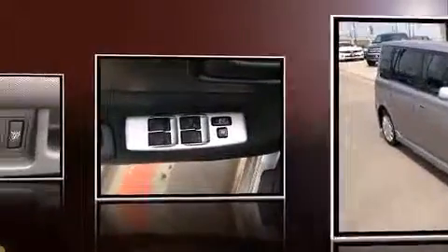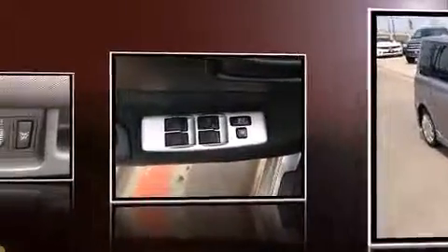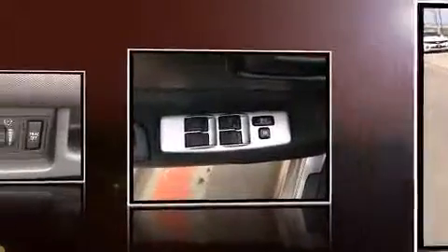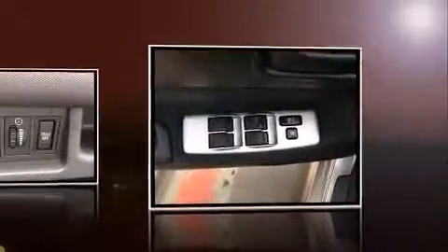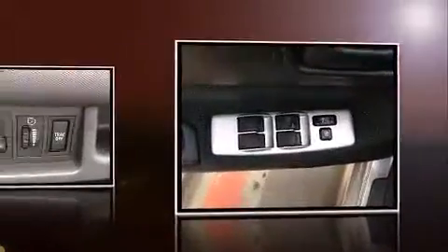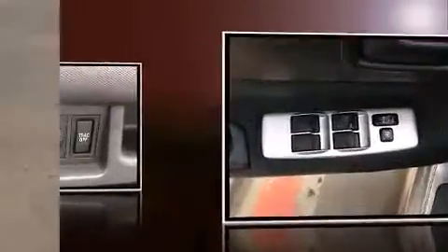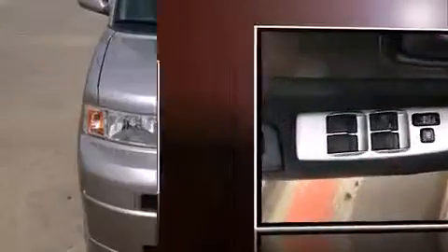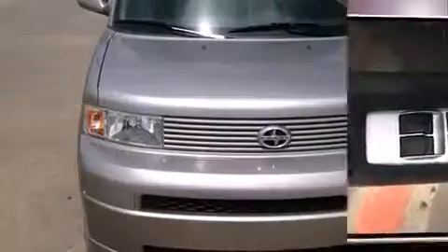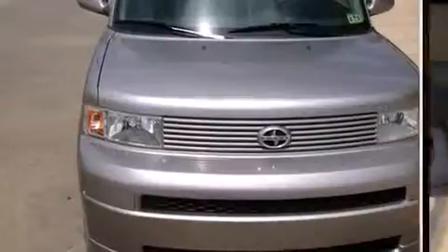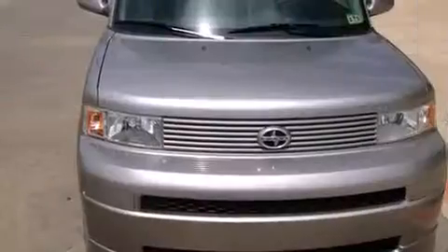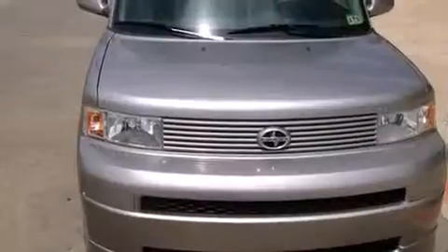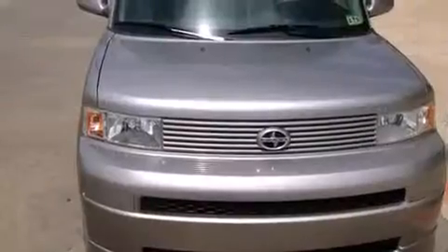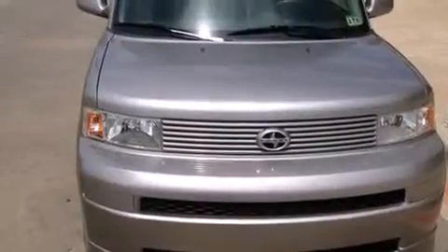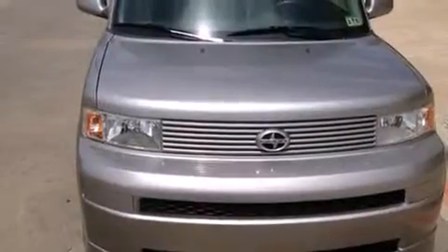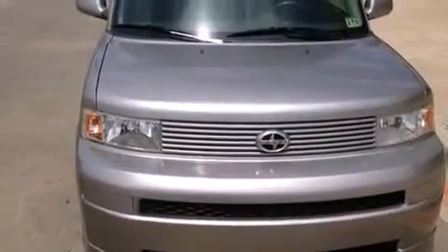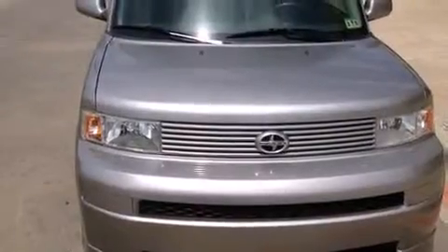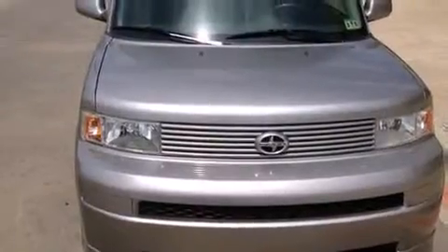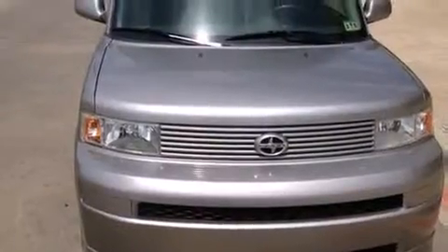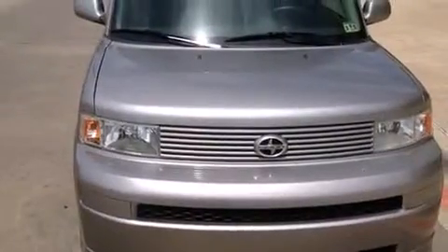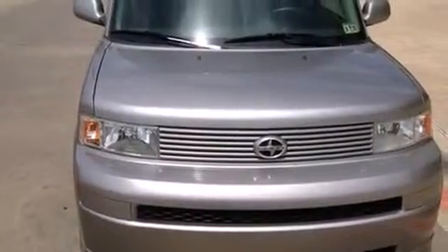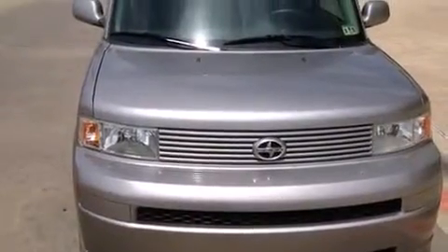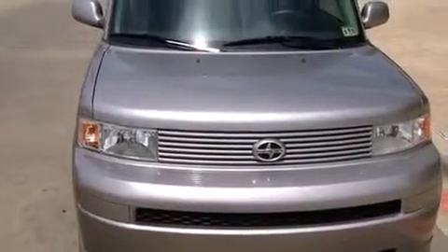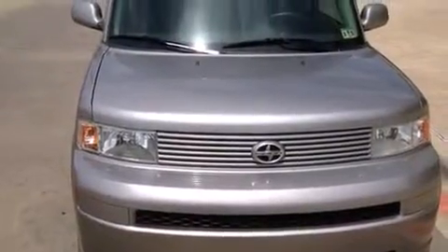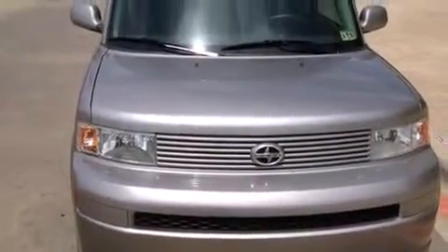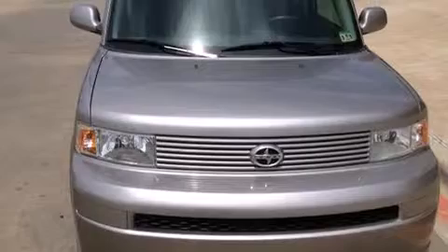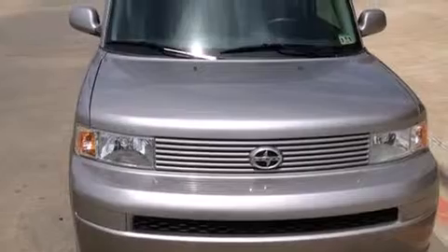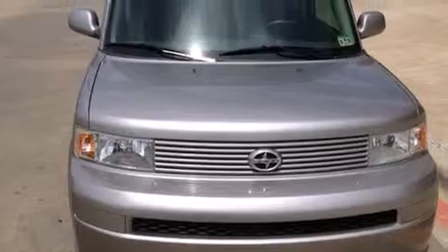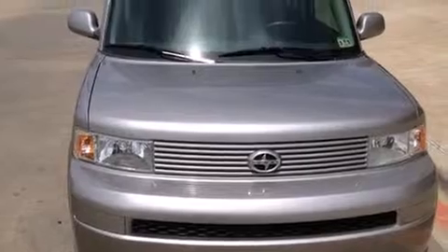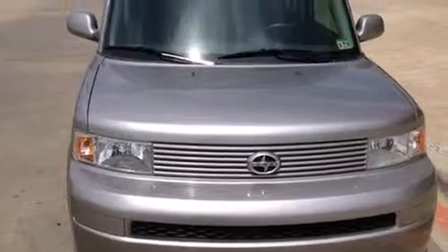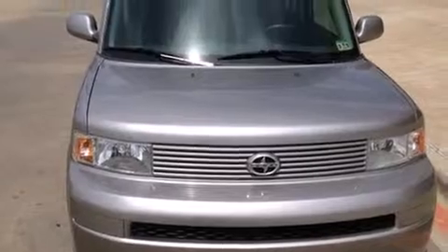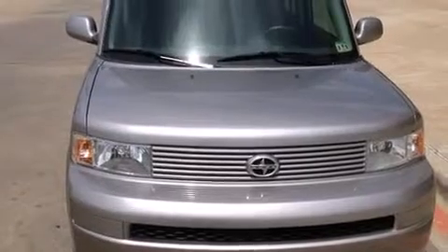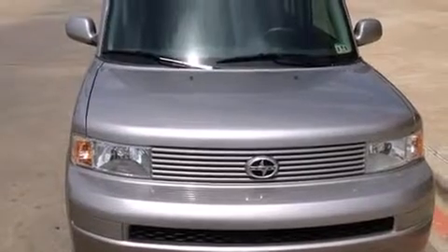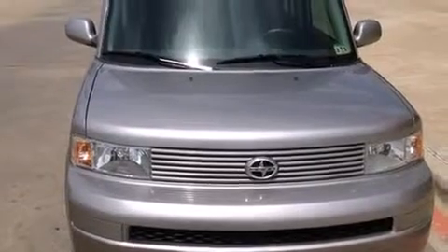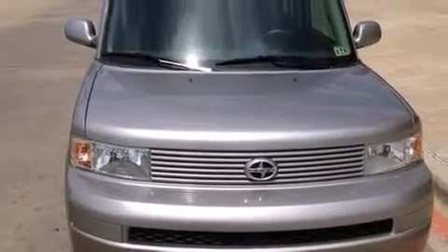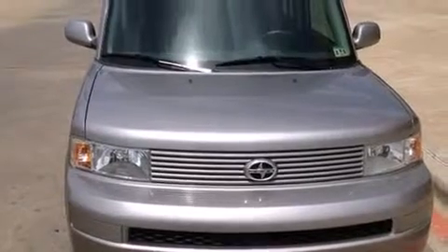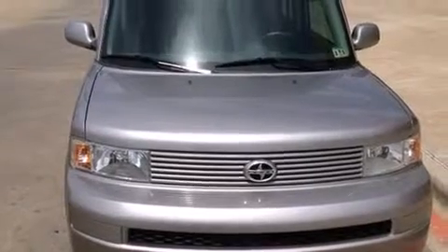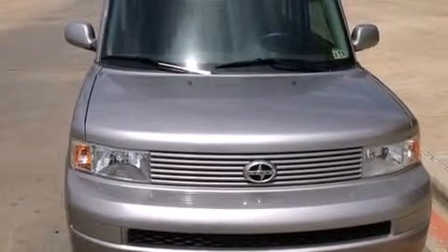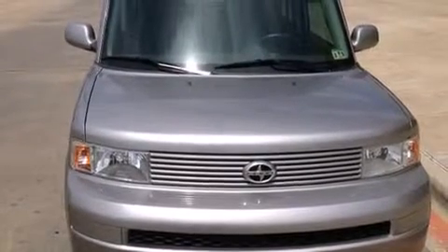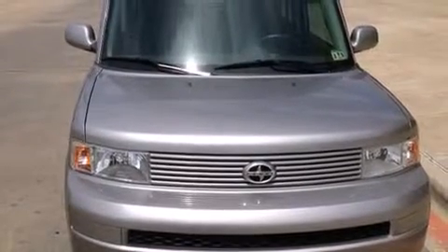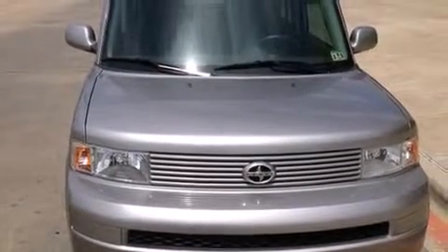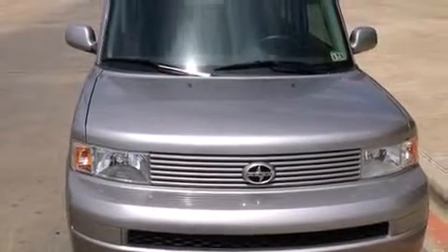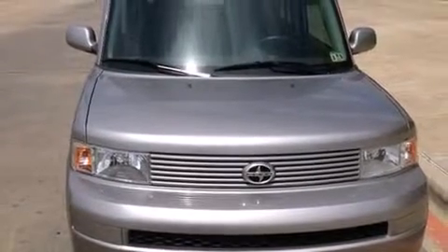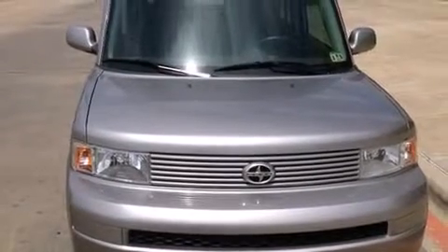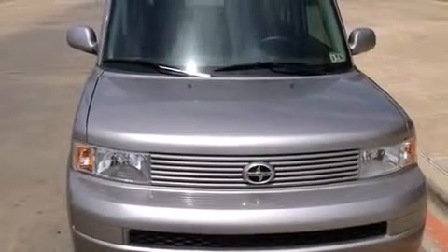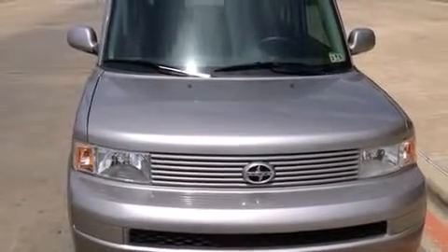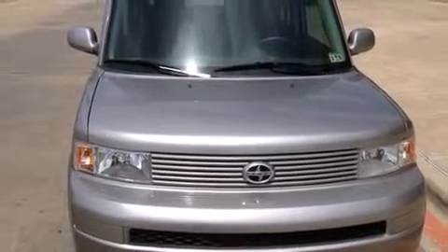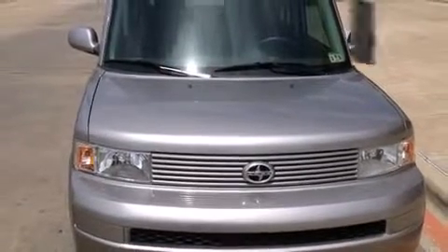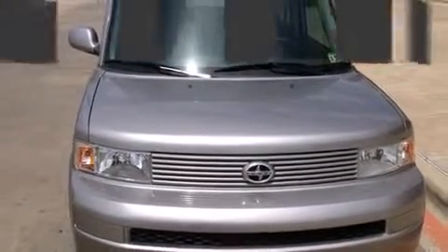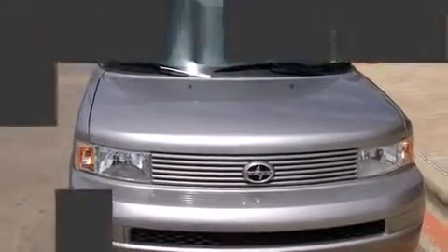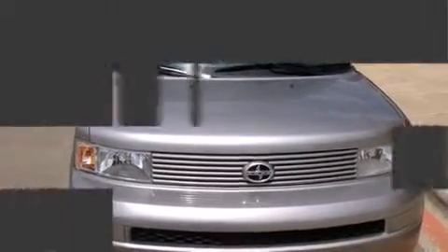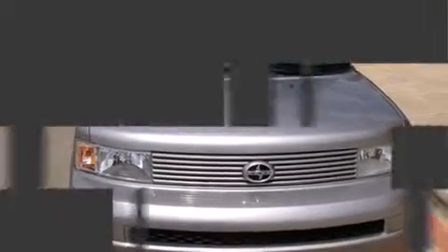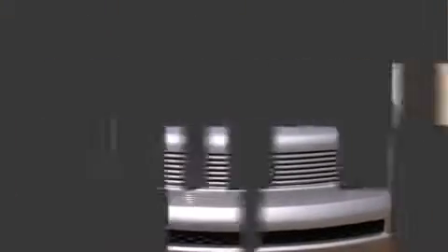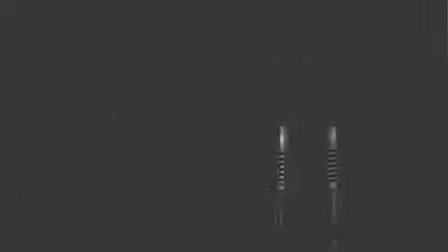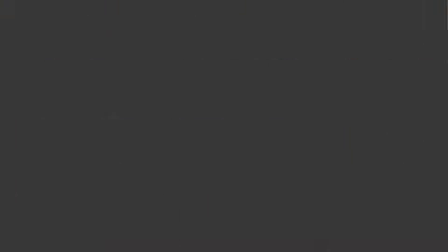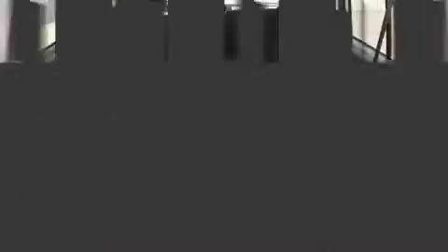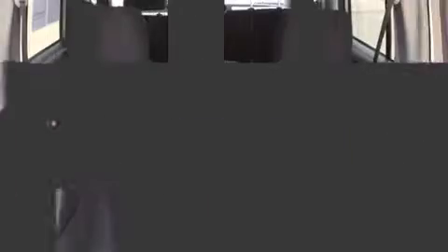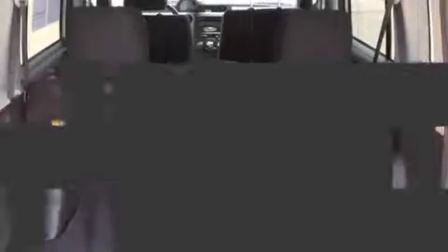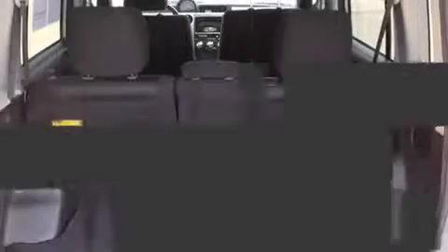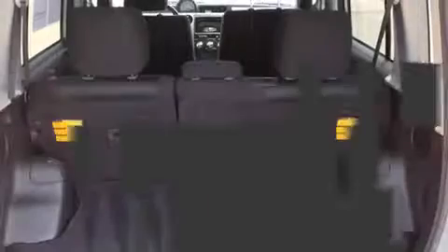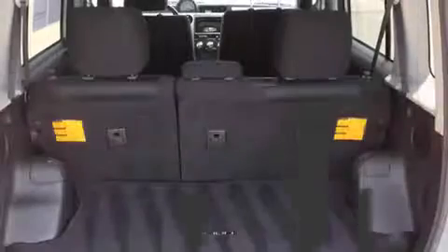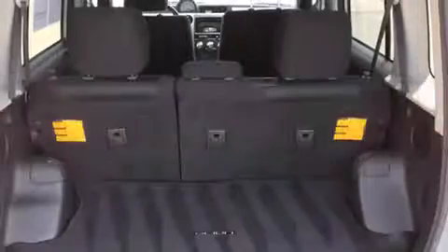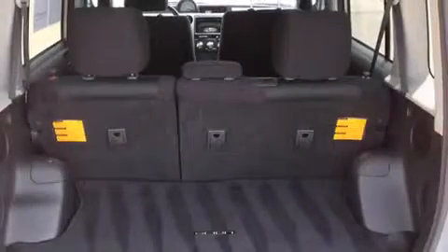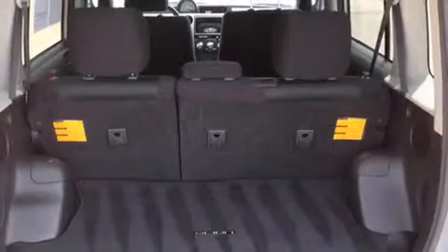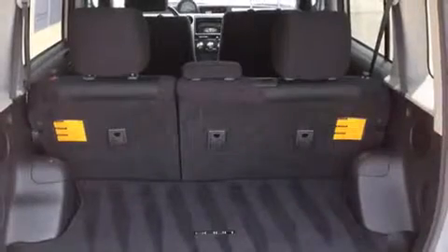All of the following features are included: air conditioning, rear wipers, and remote keyless entry.